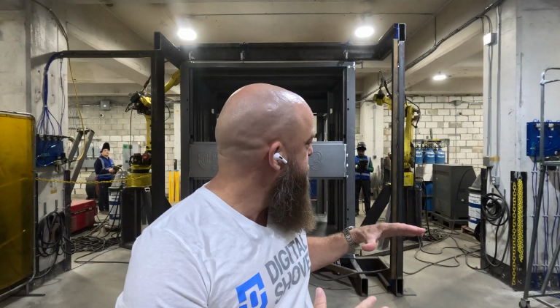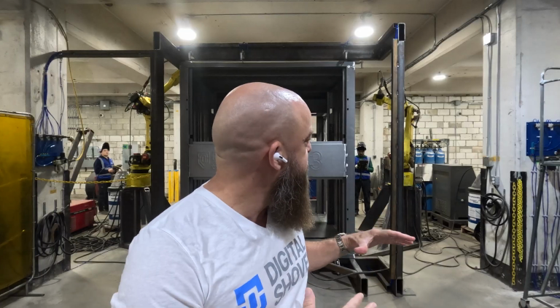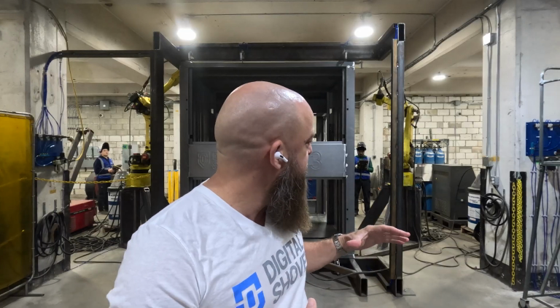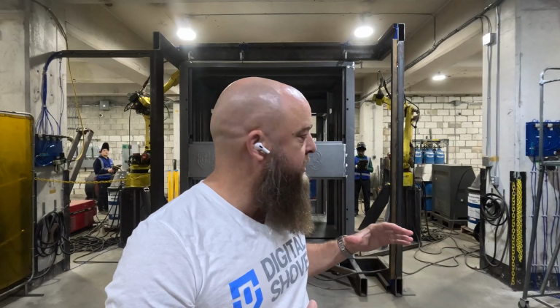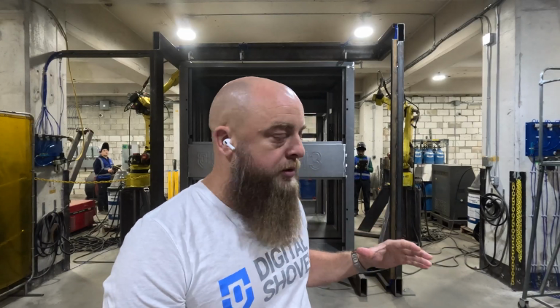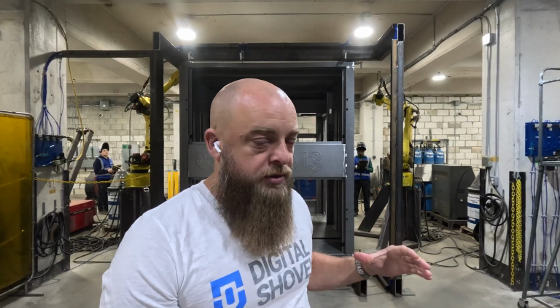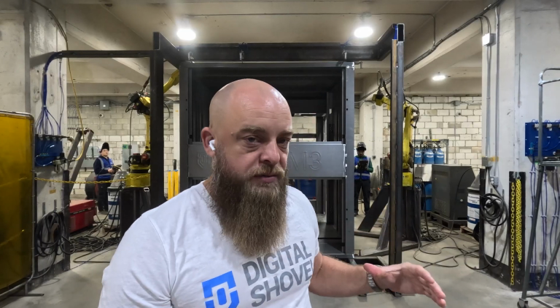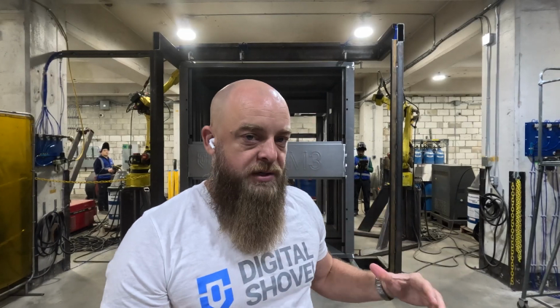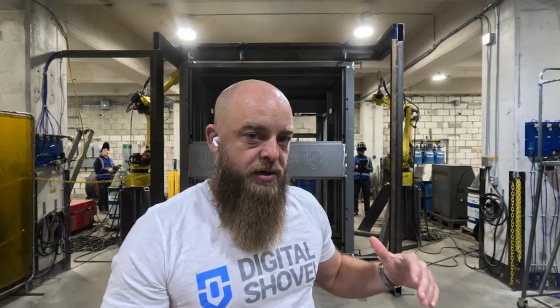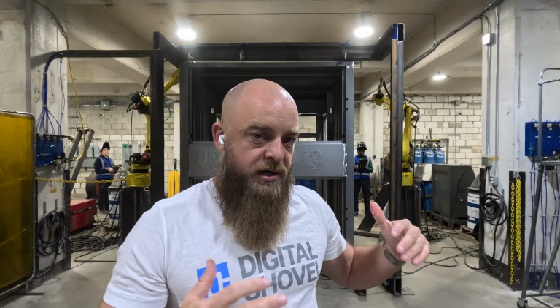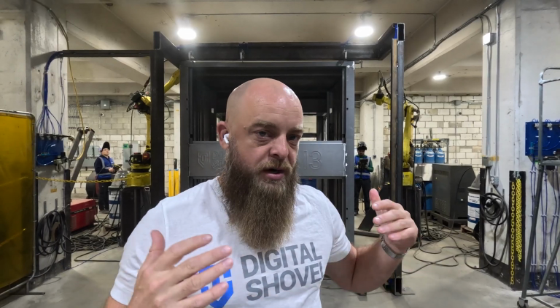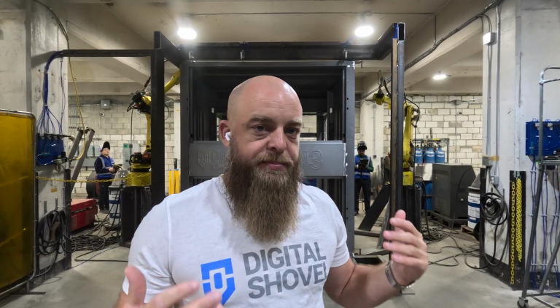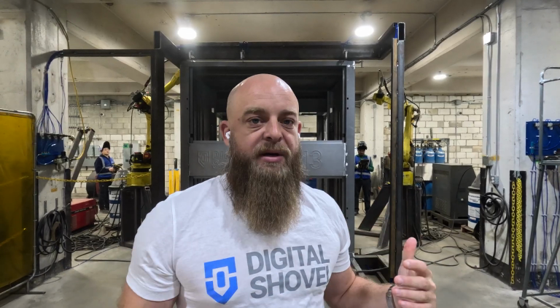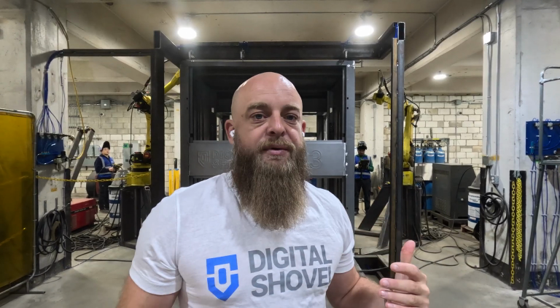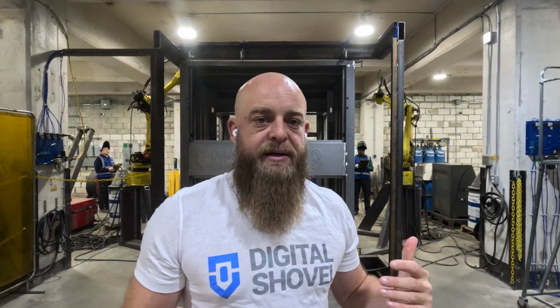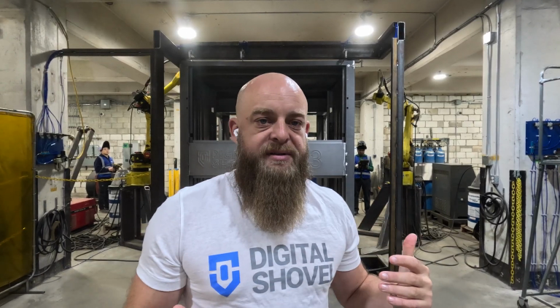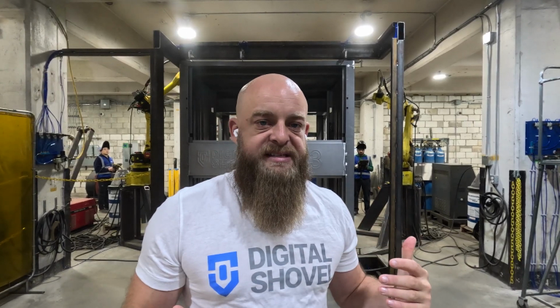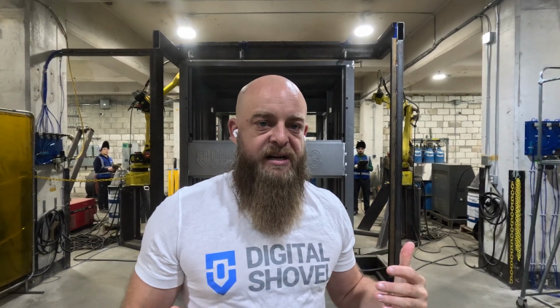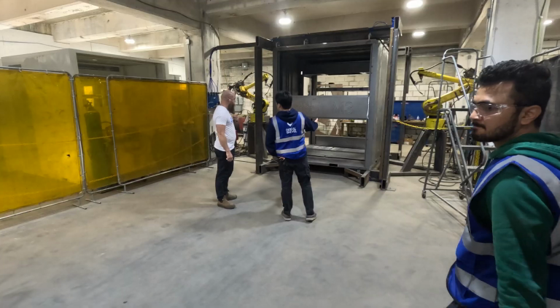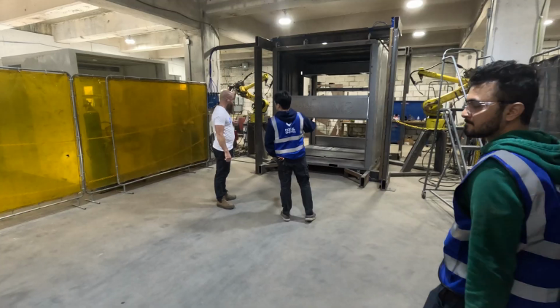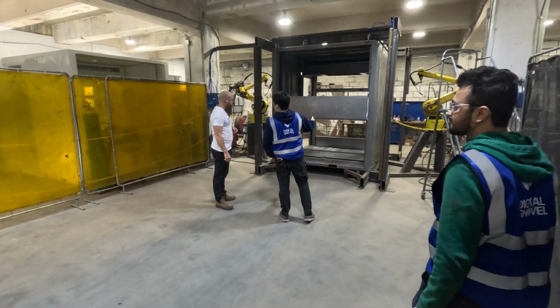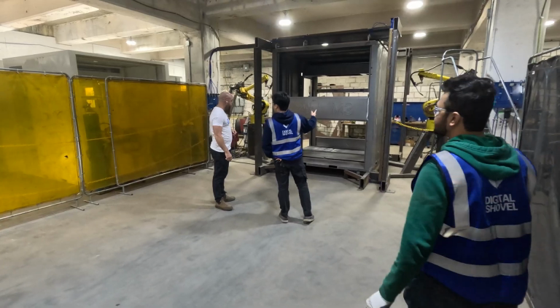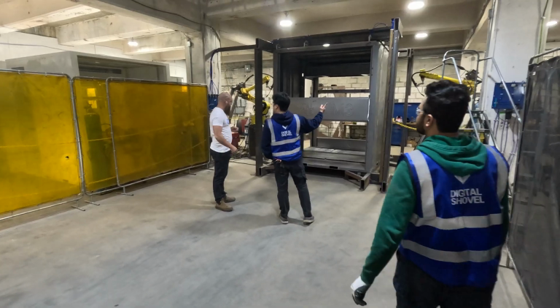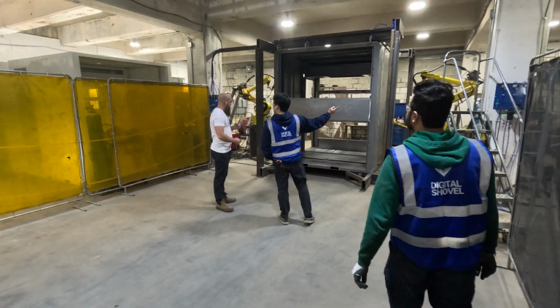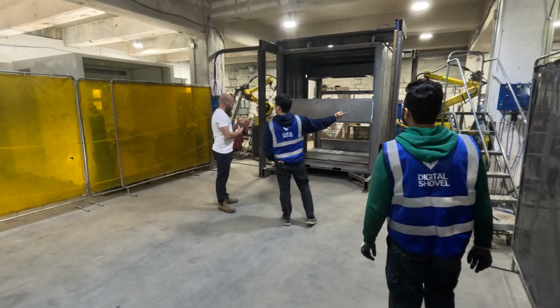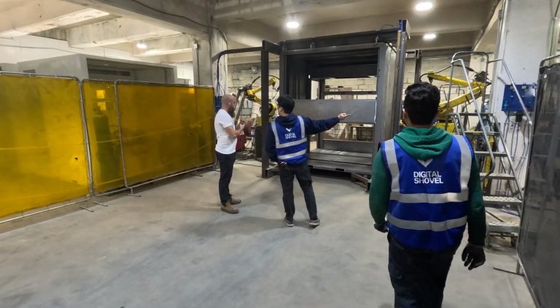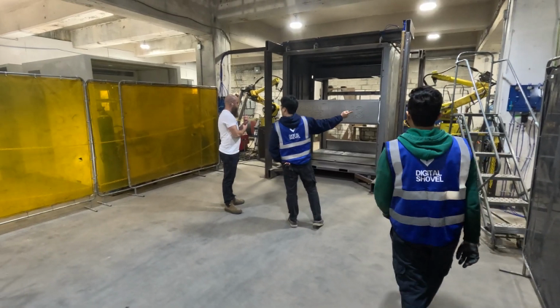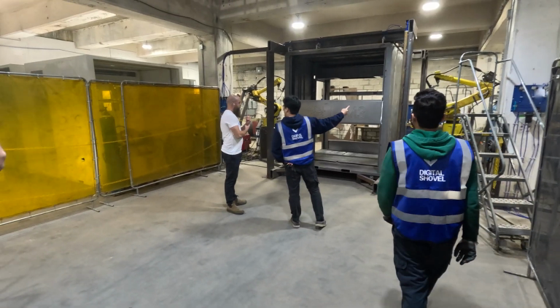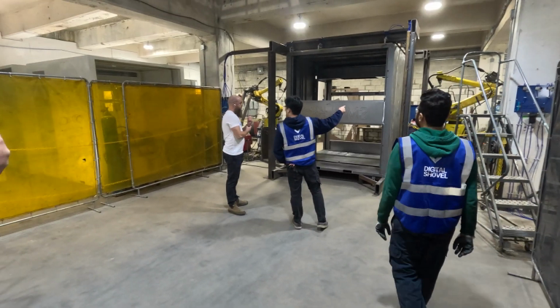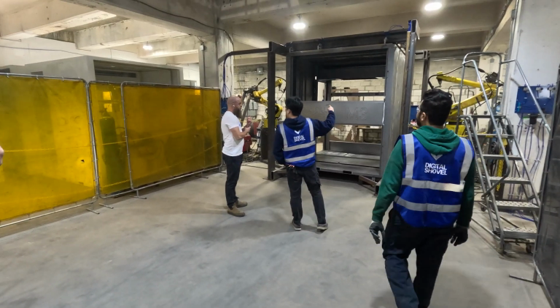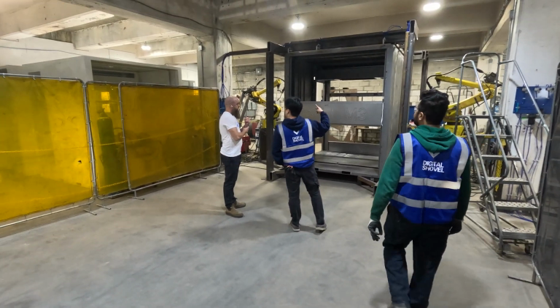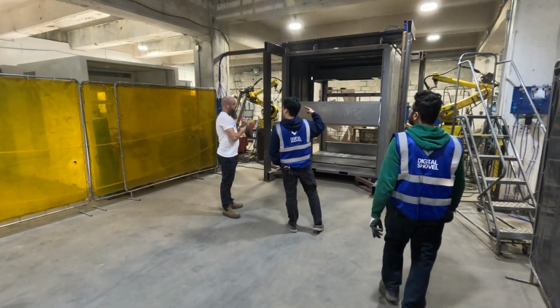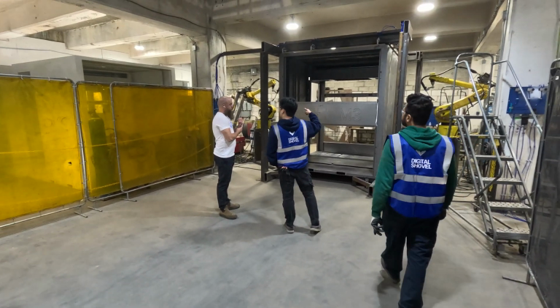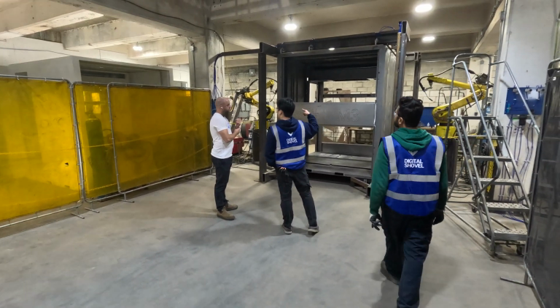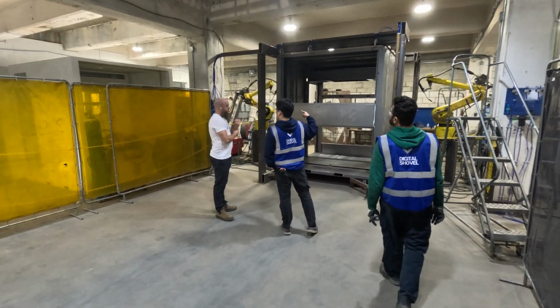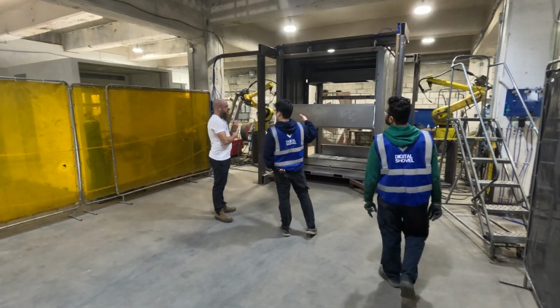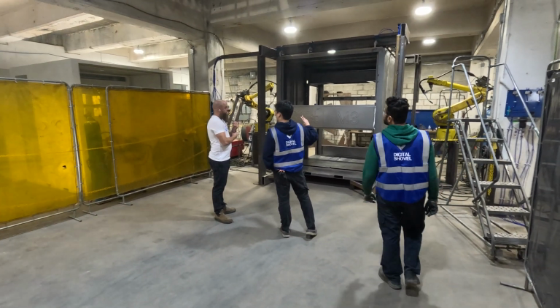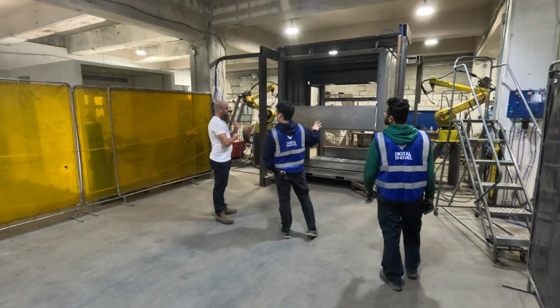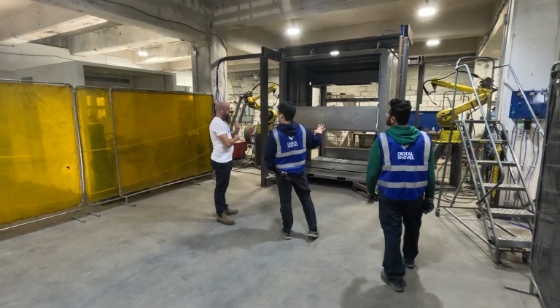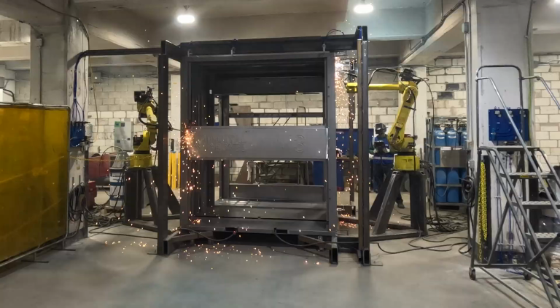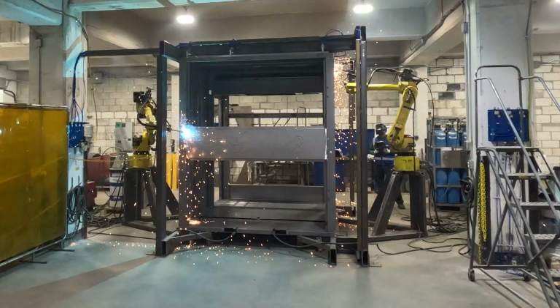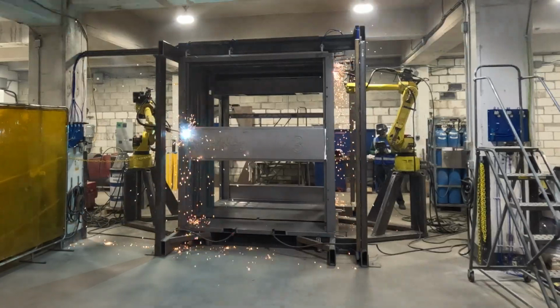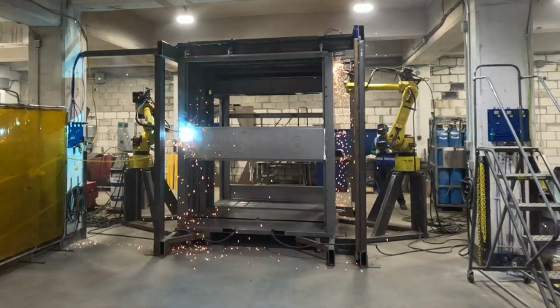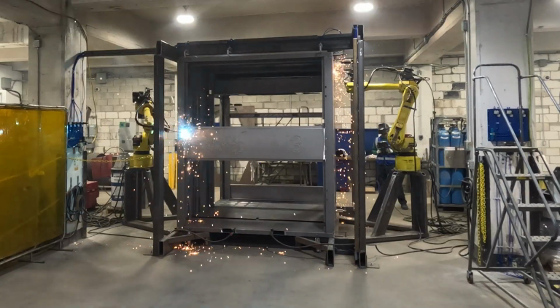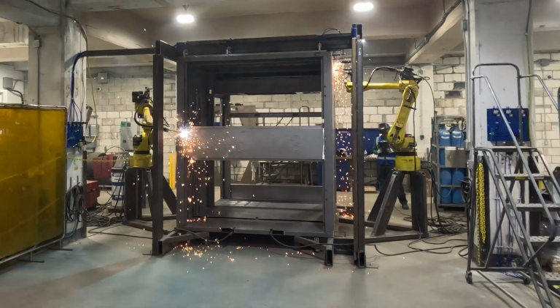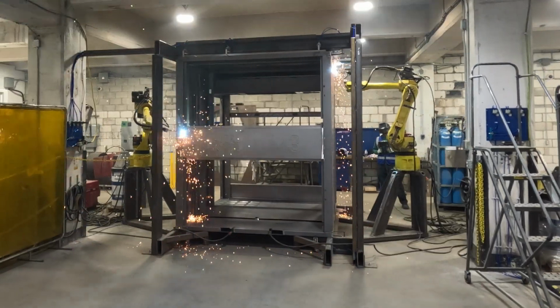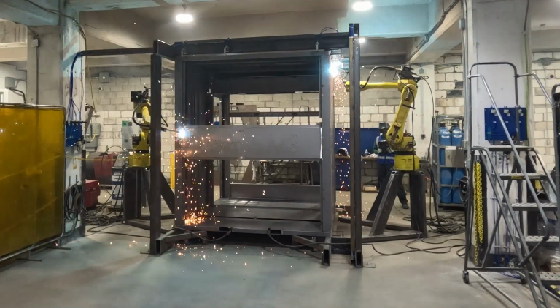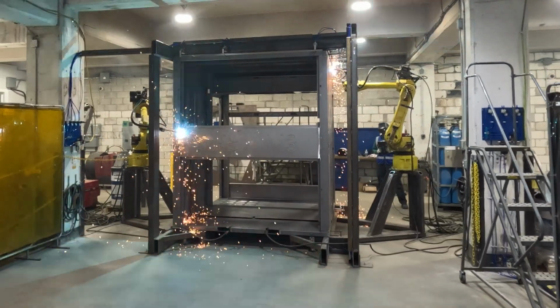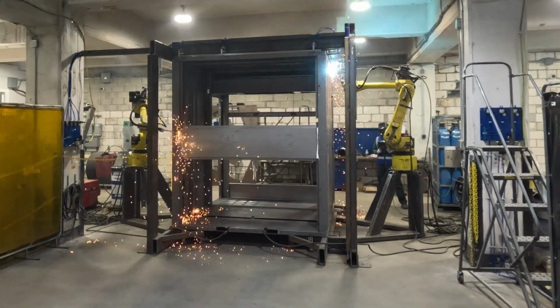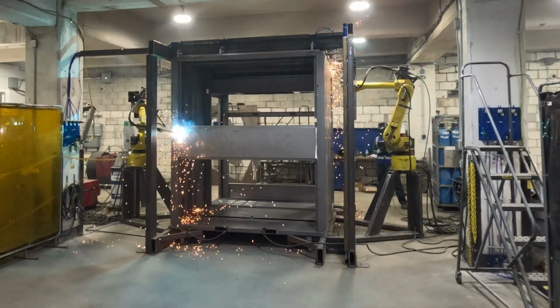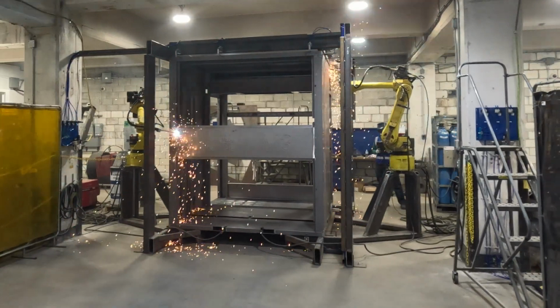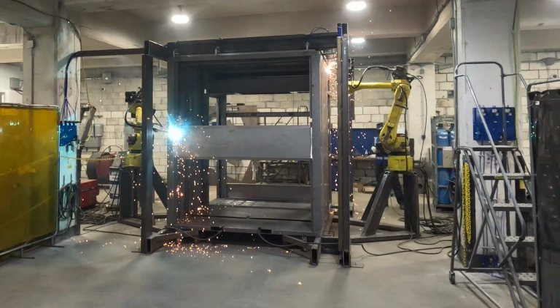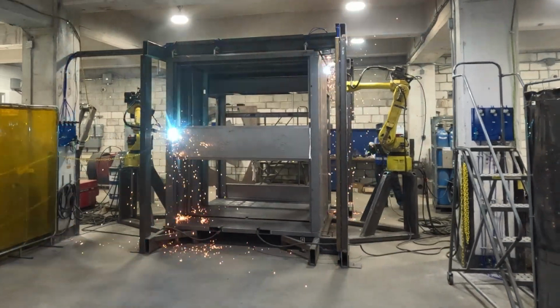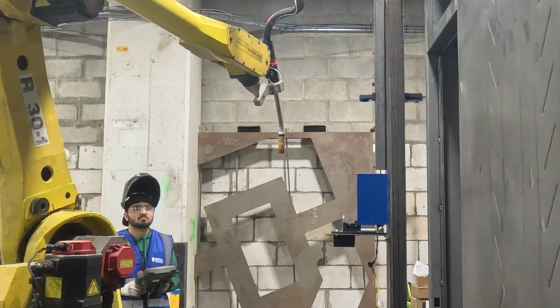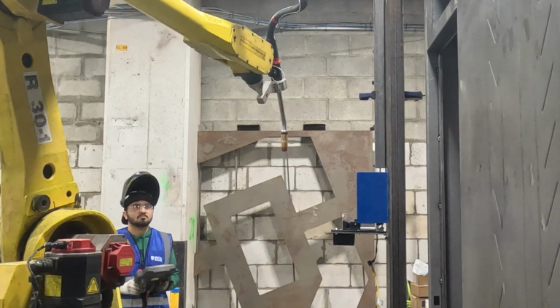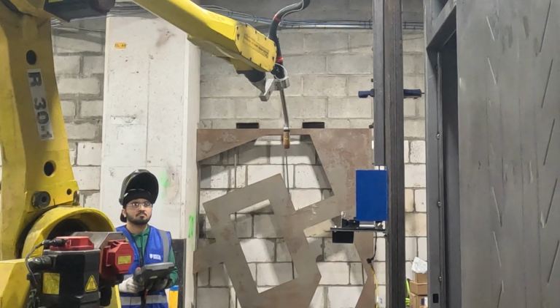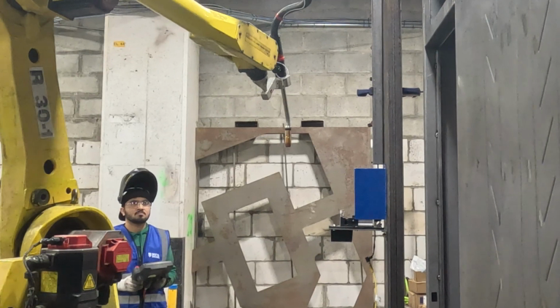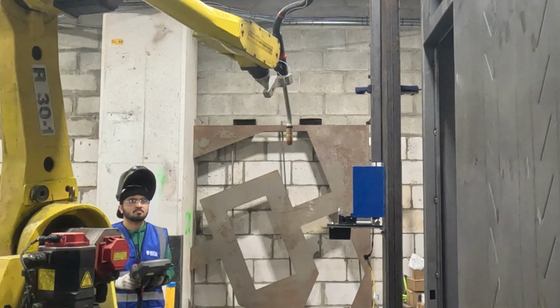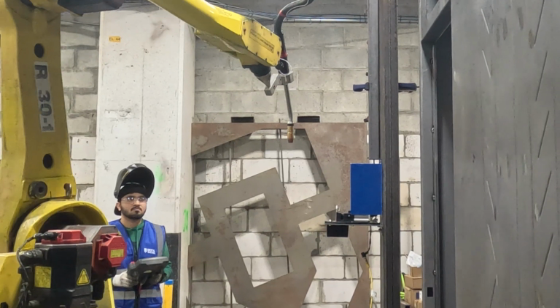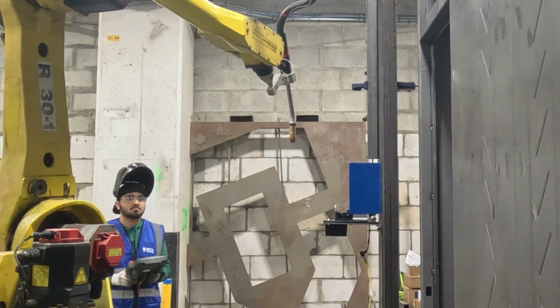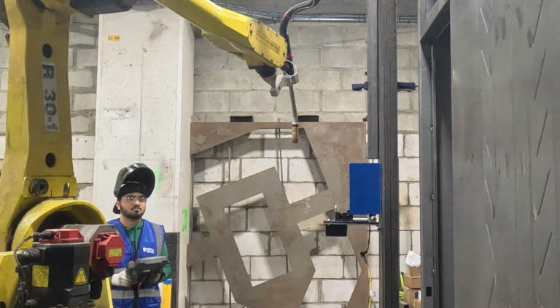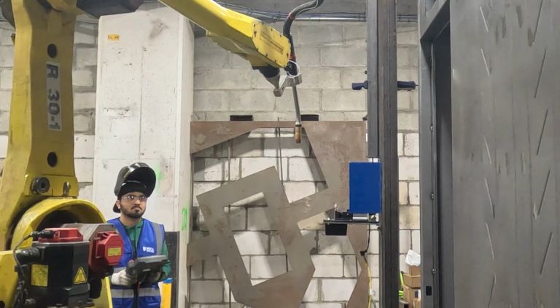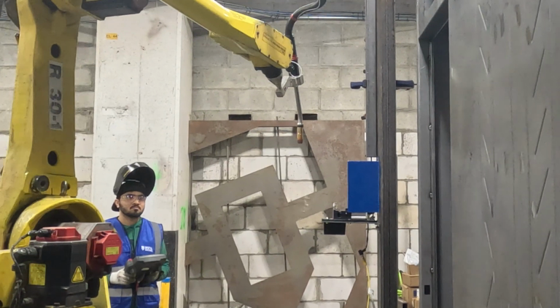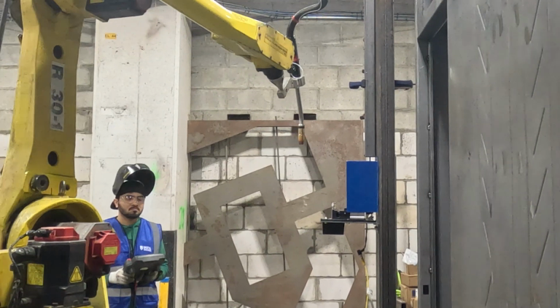This particular unit can operate without a cell because we've got two operators on either side of me here who operate the robots using a dead man switch.